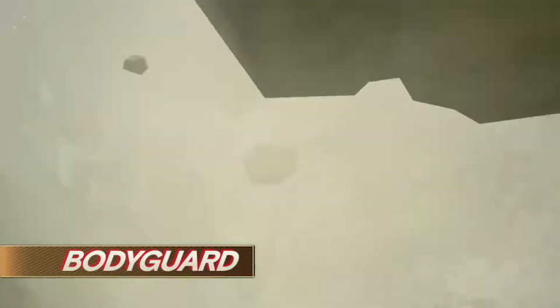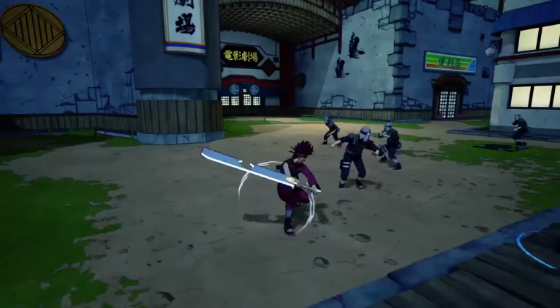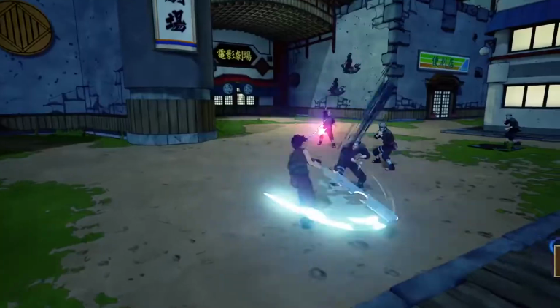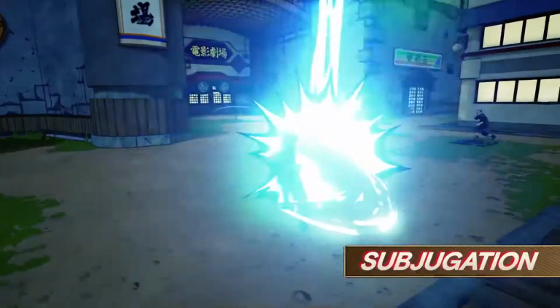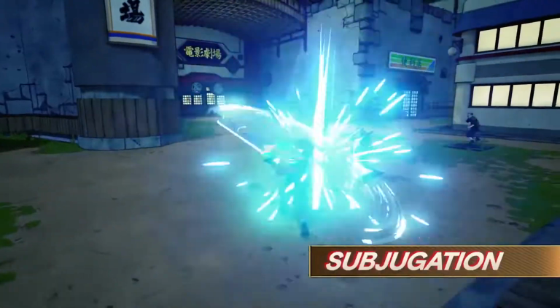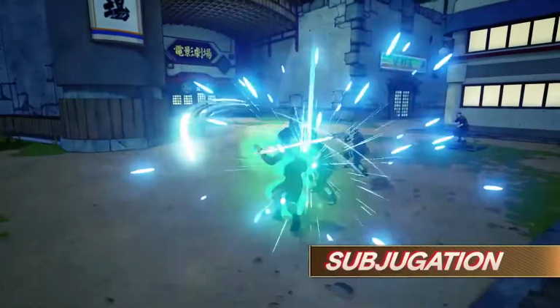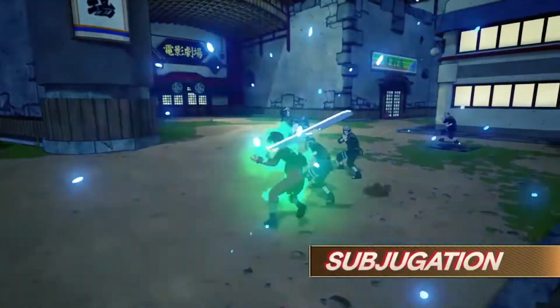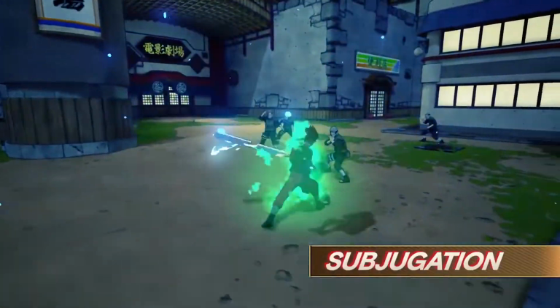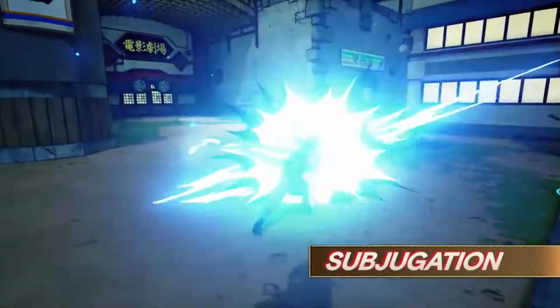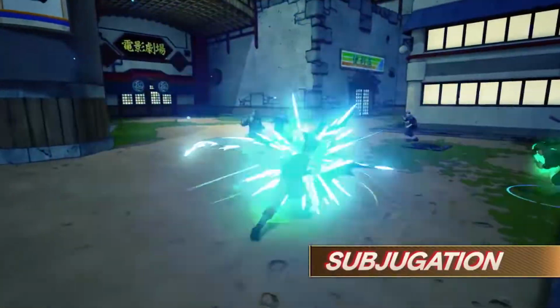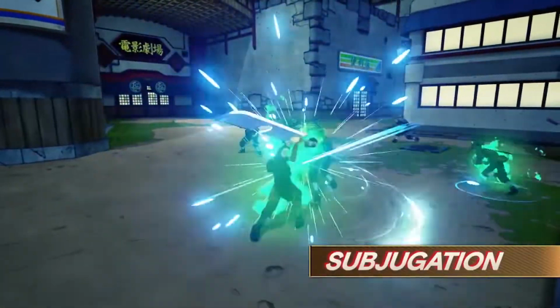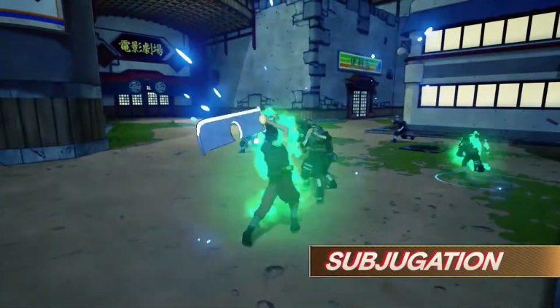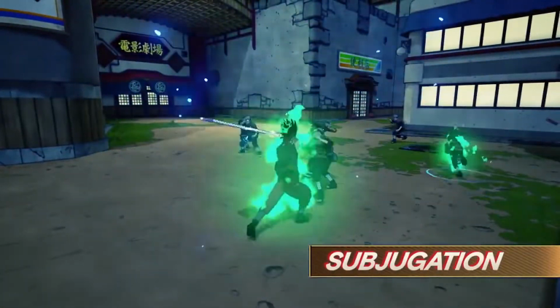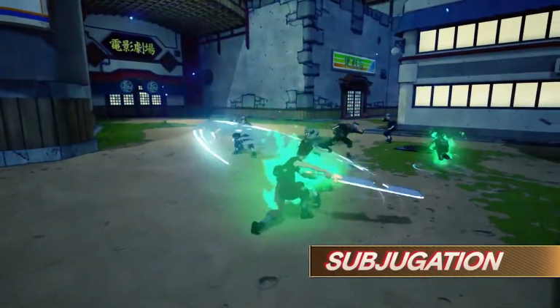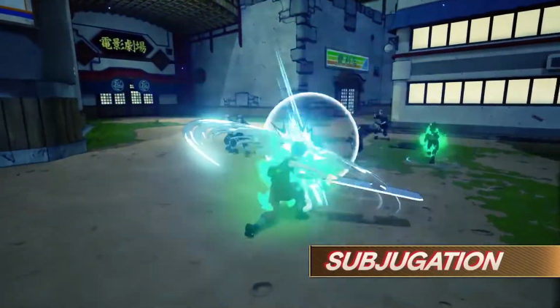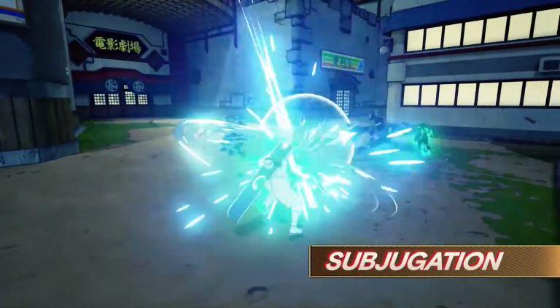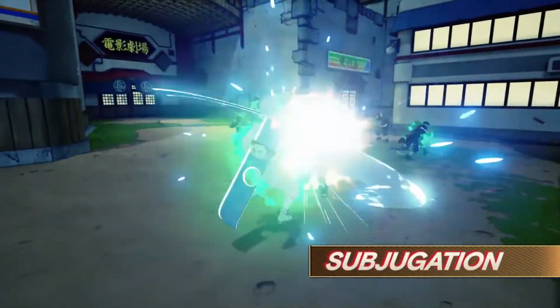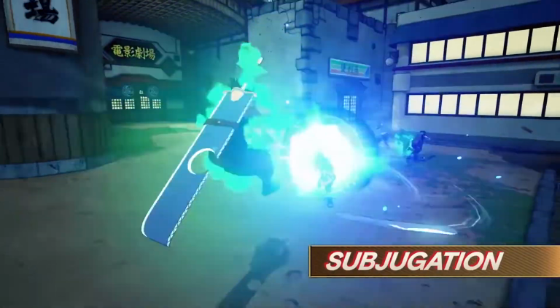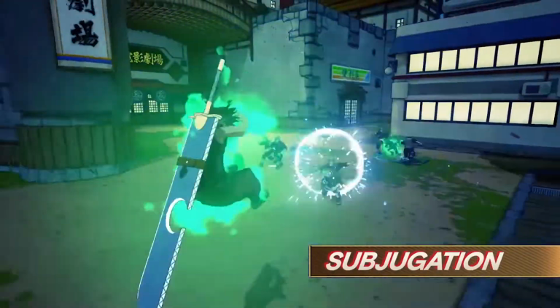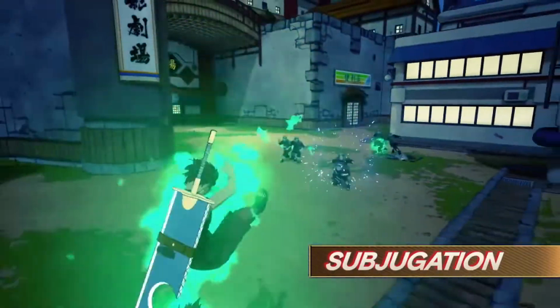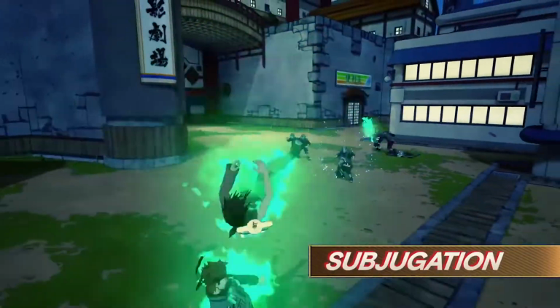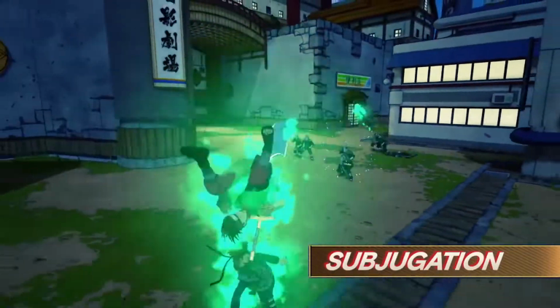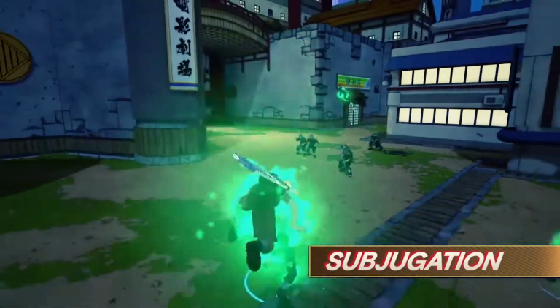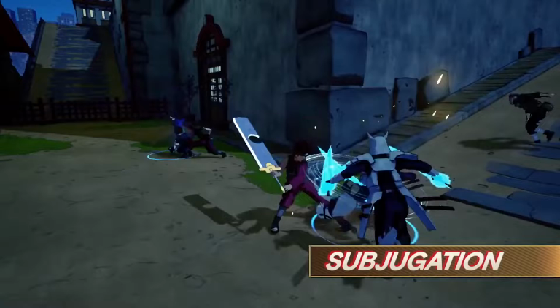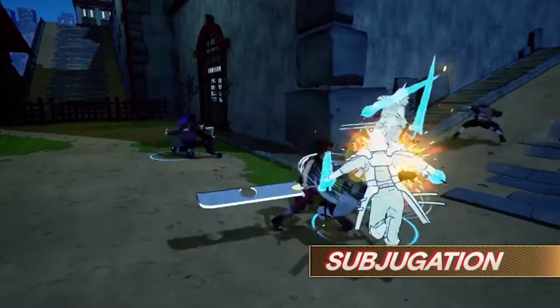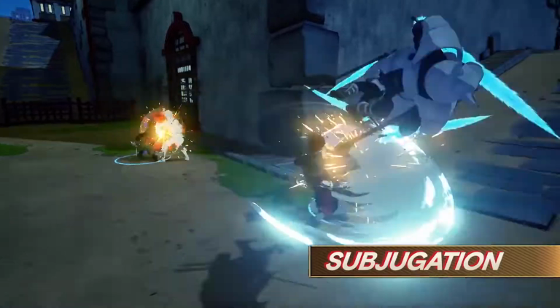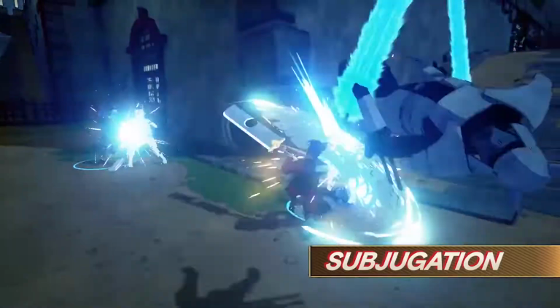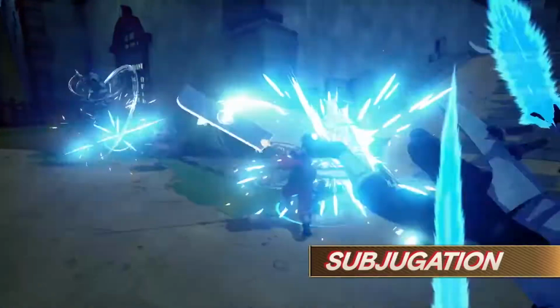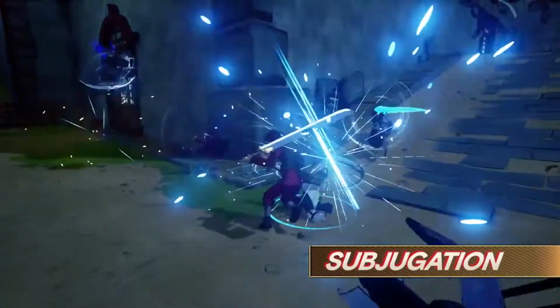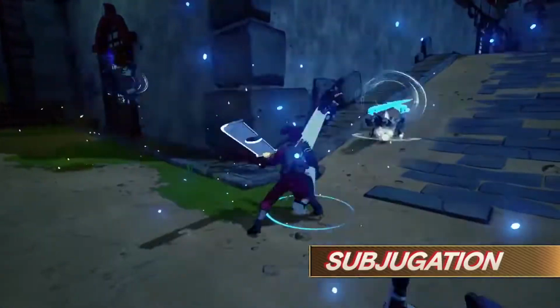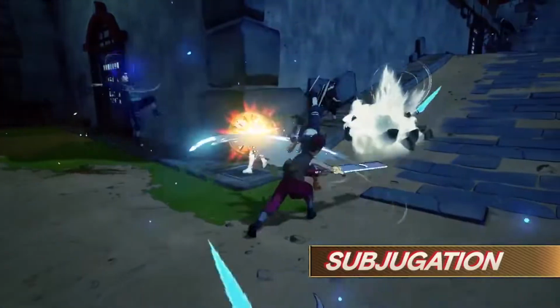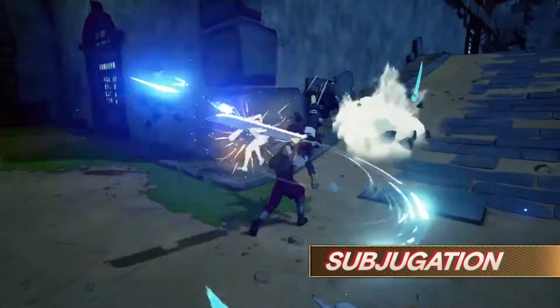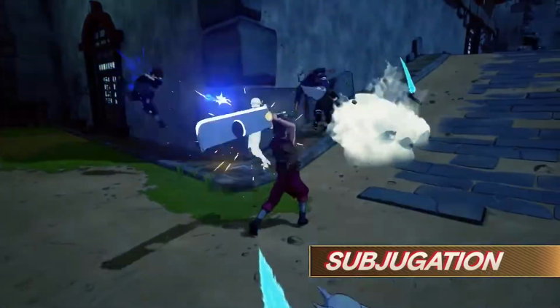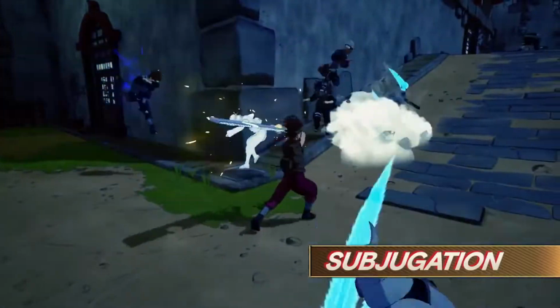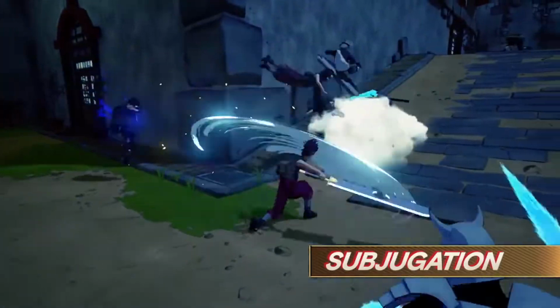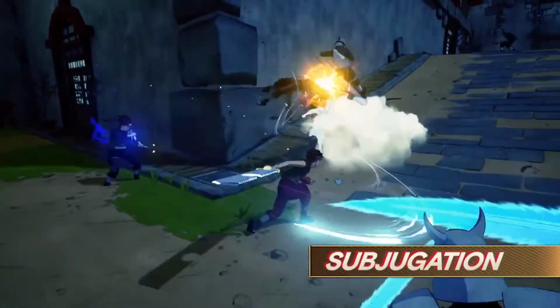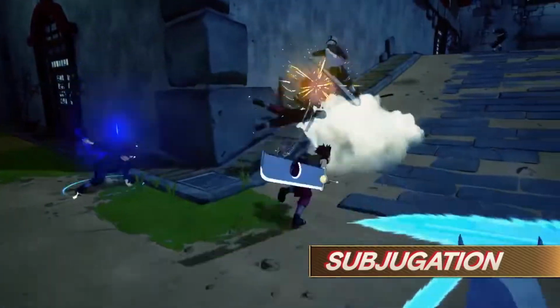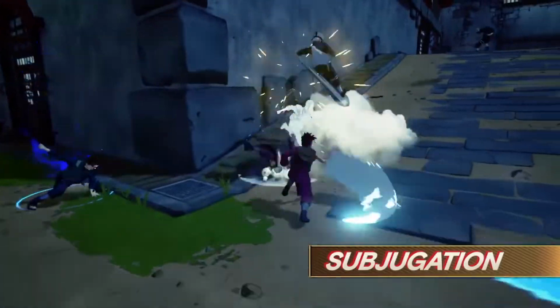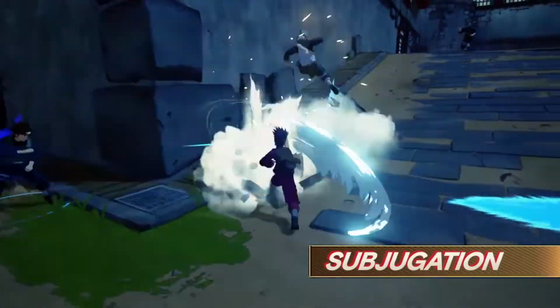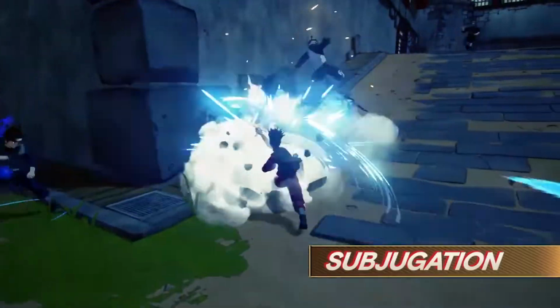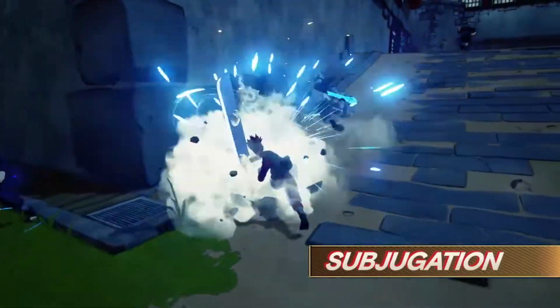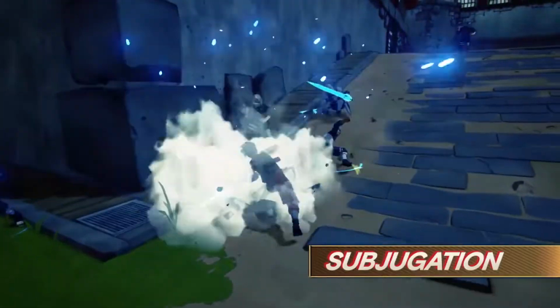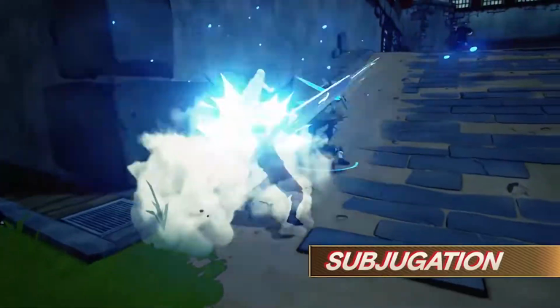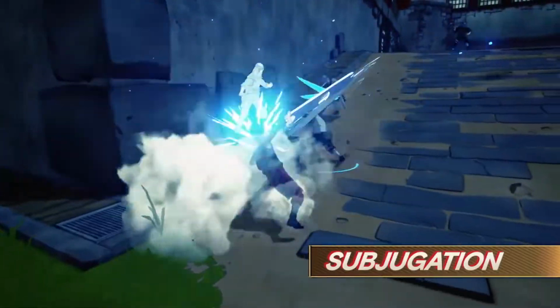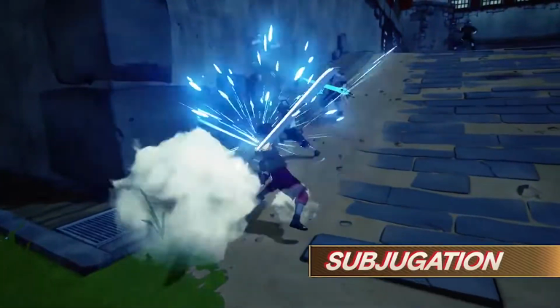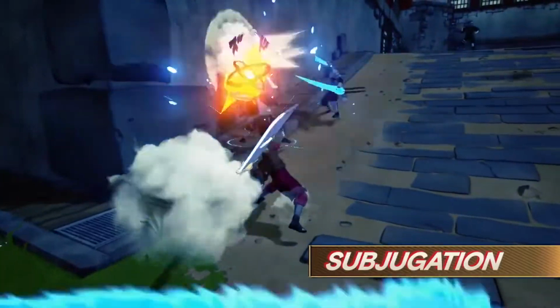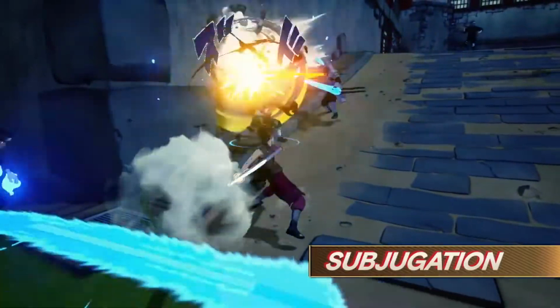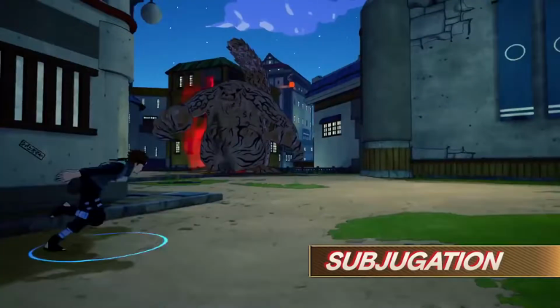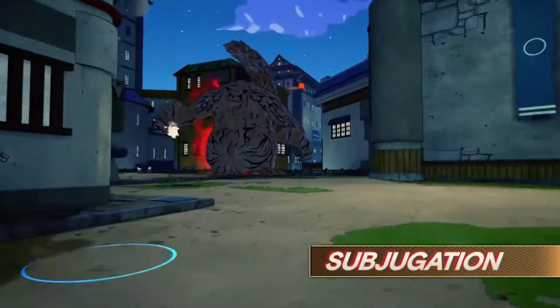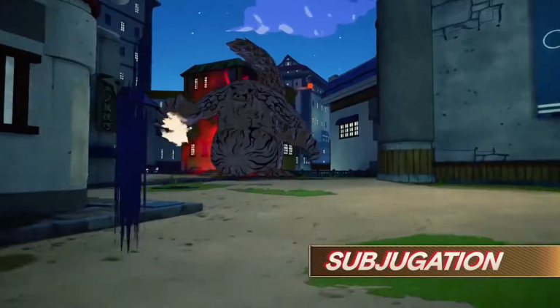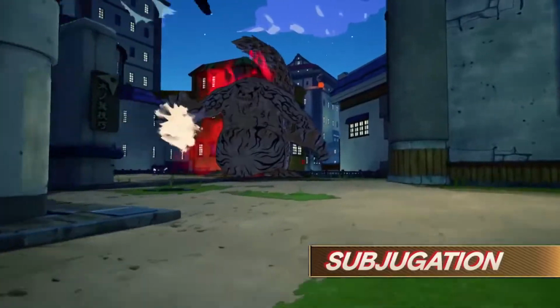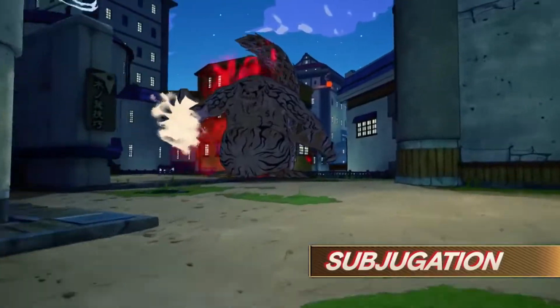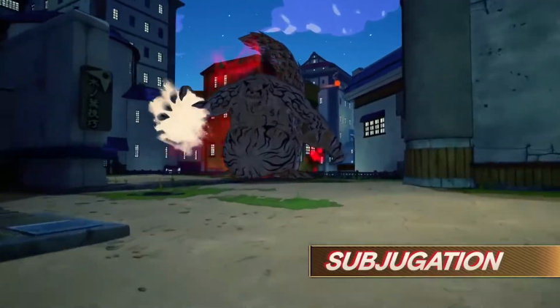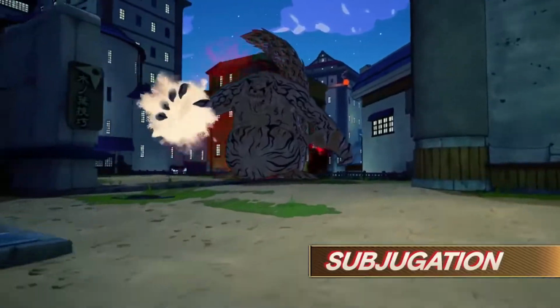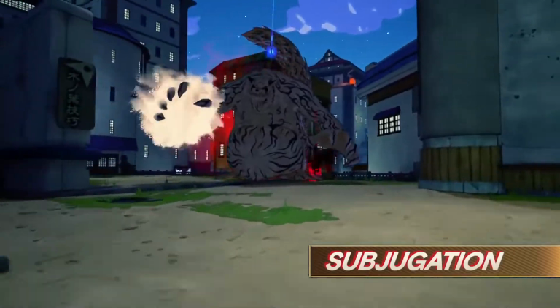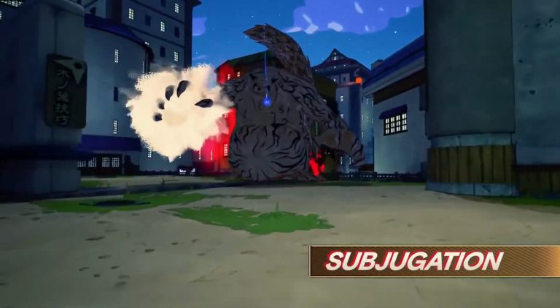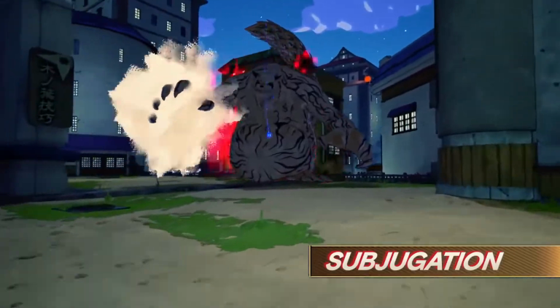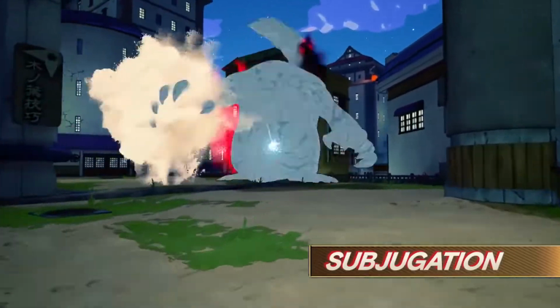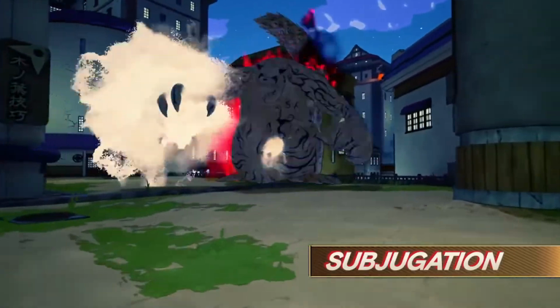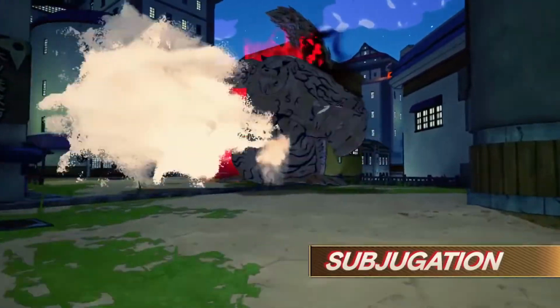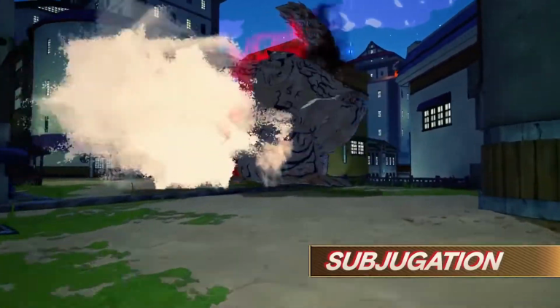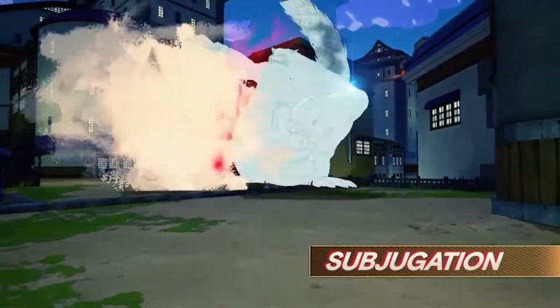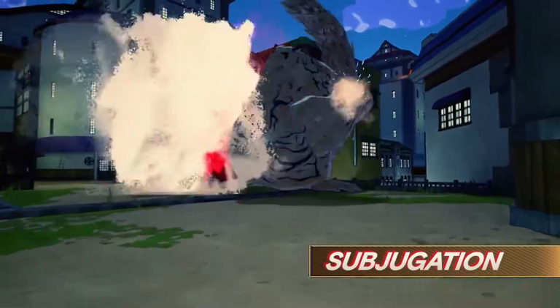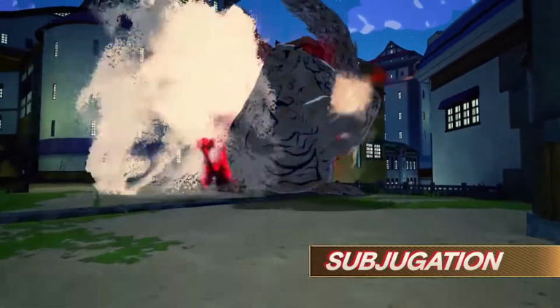And the ultimate mission — Subjugation: defeat ninja foes and powerful monsters with the help of your ninja squad.